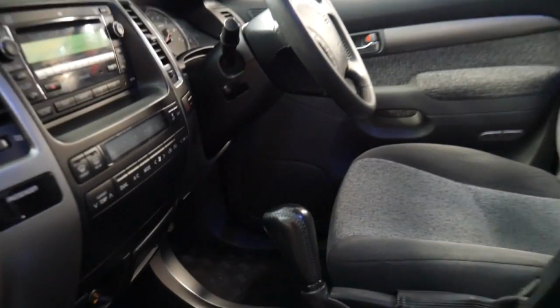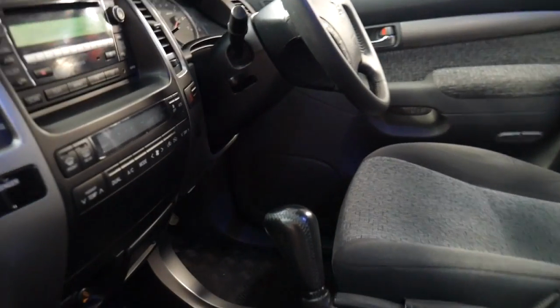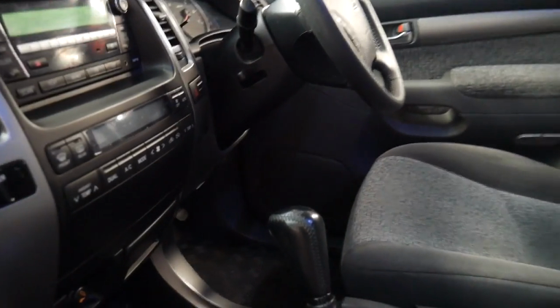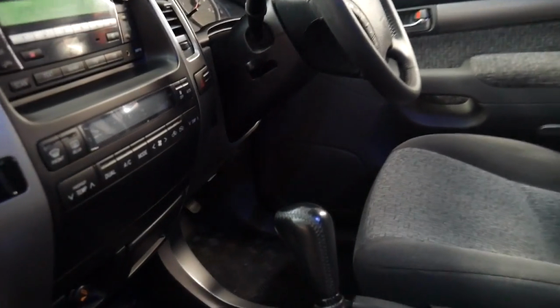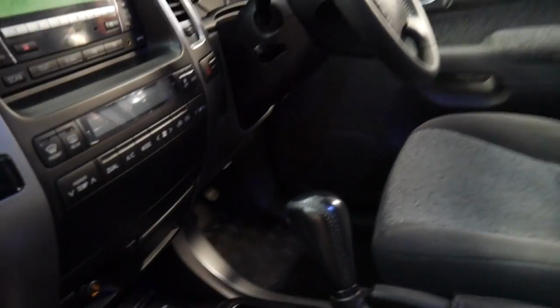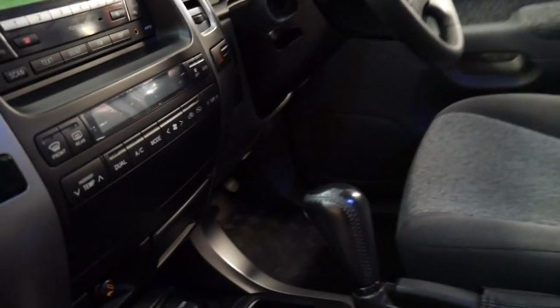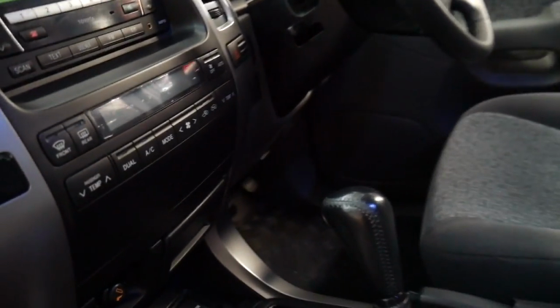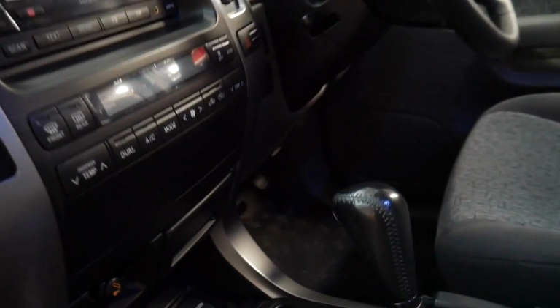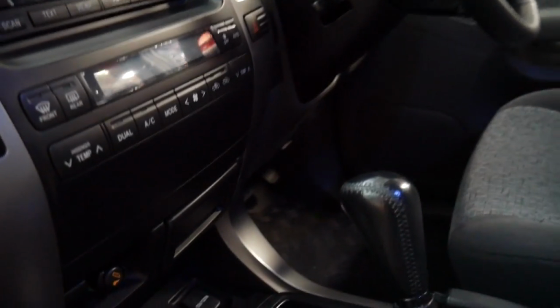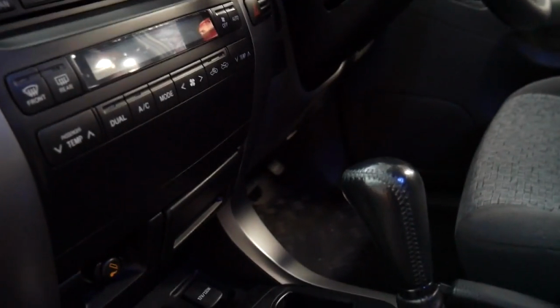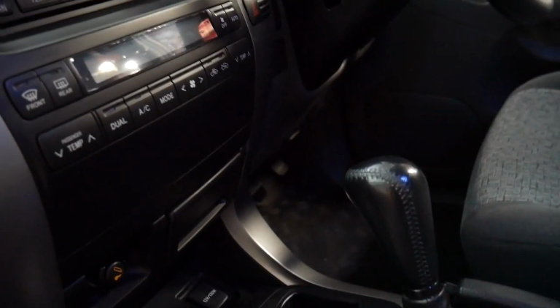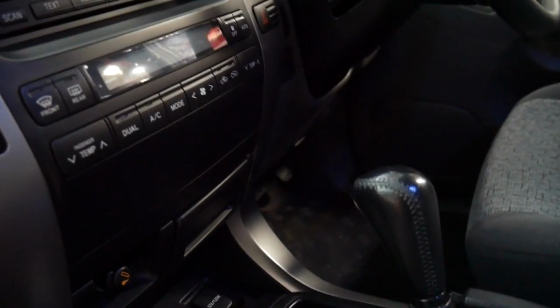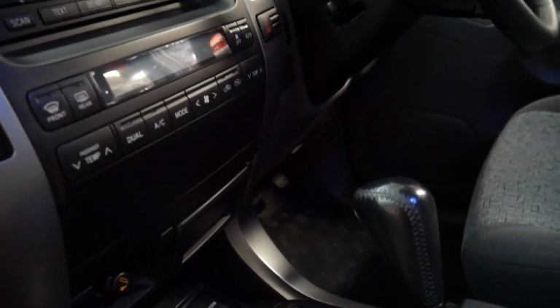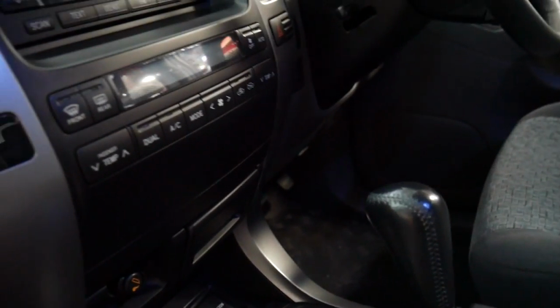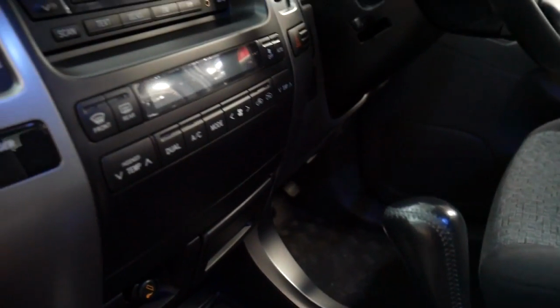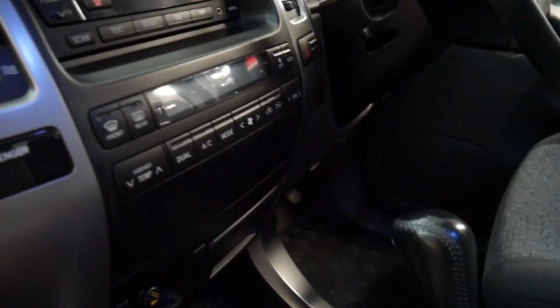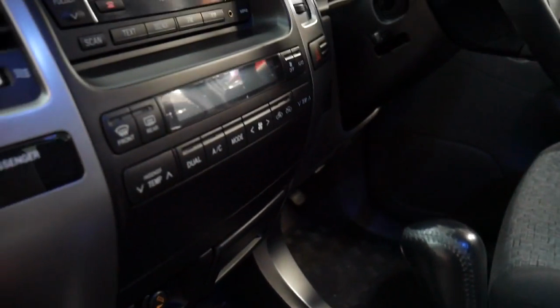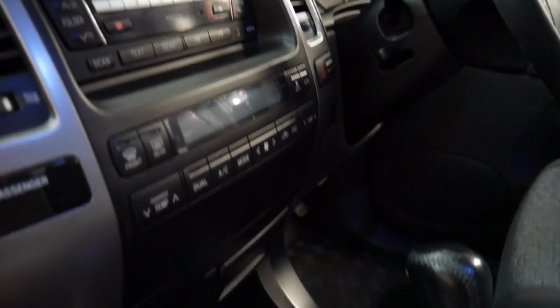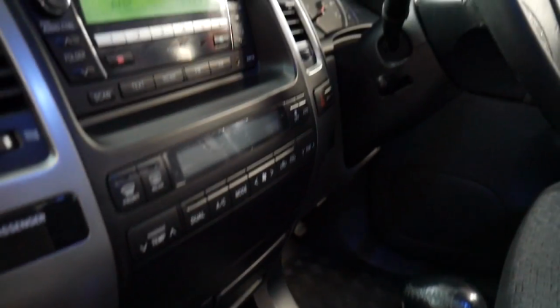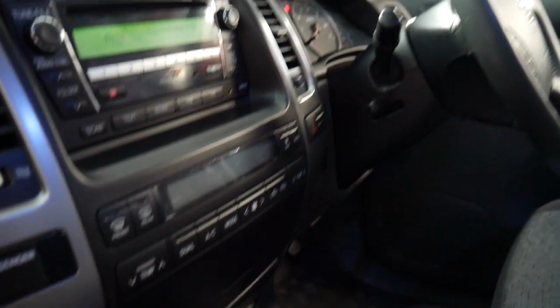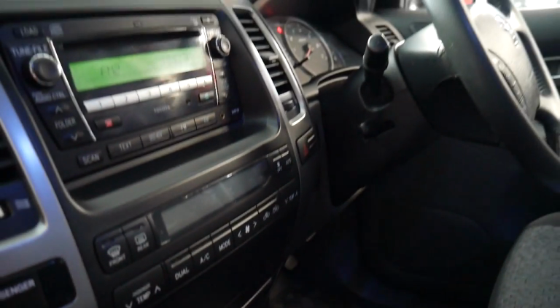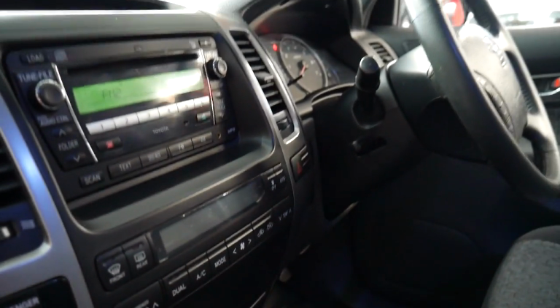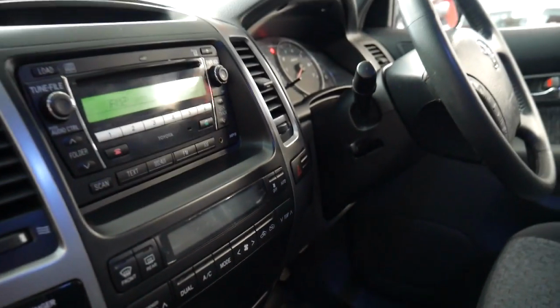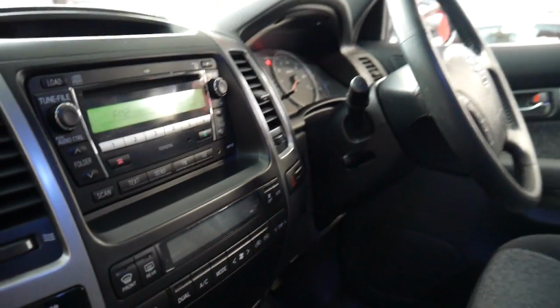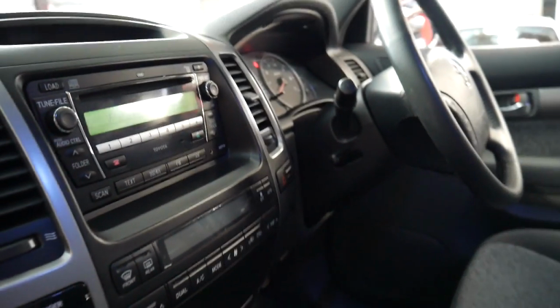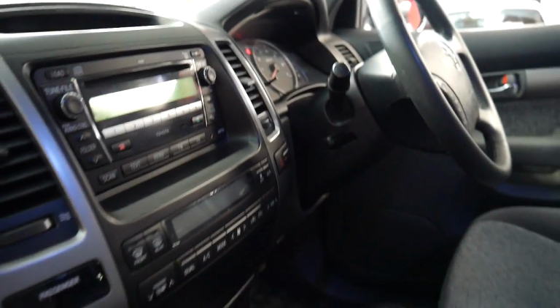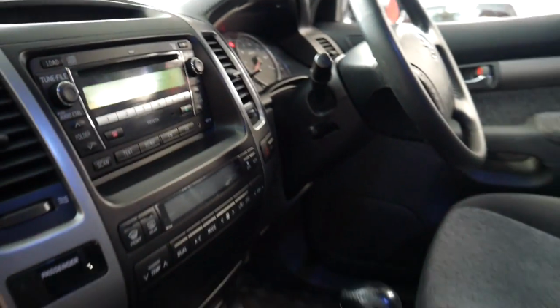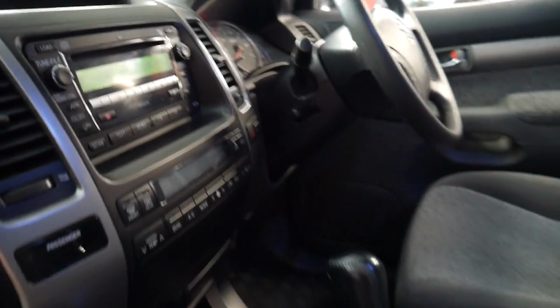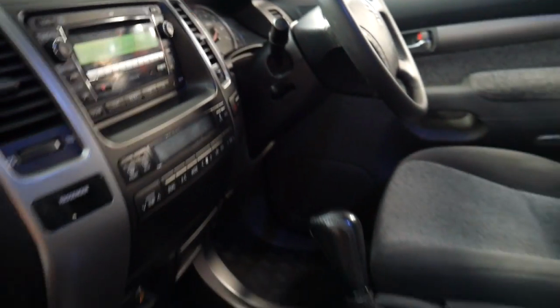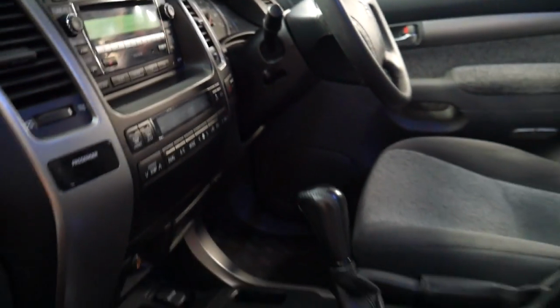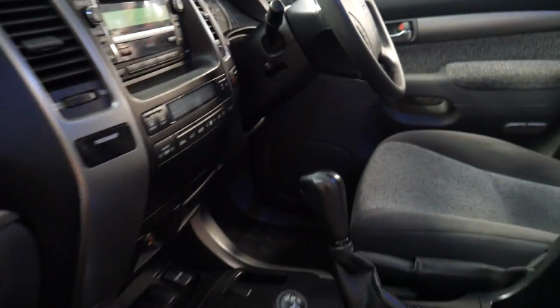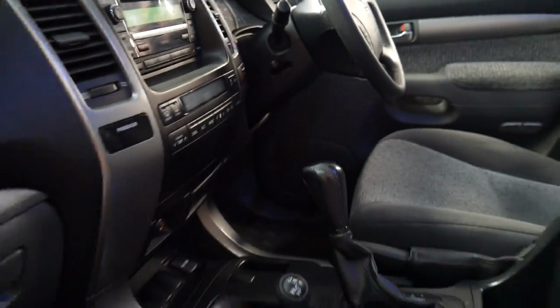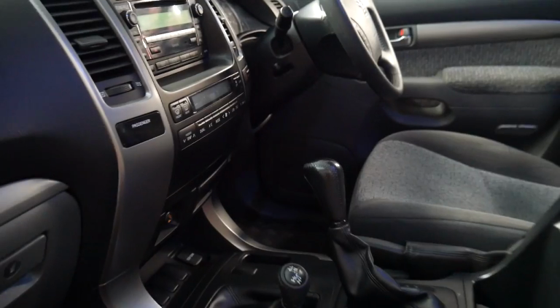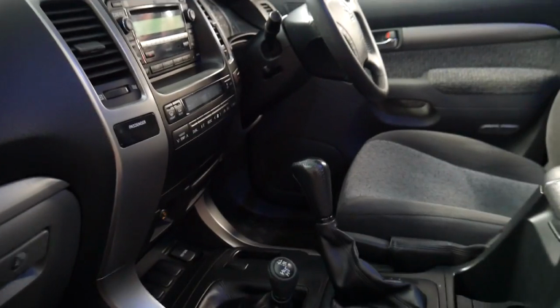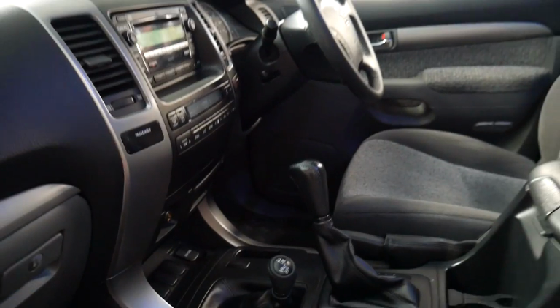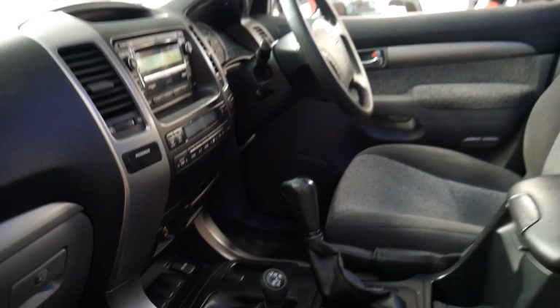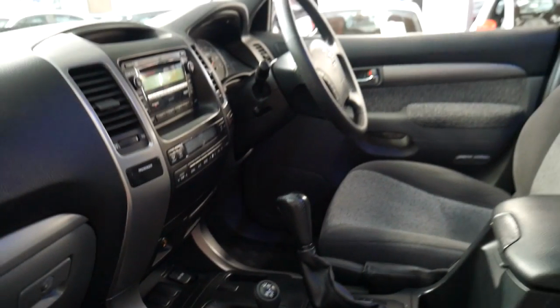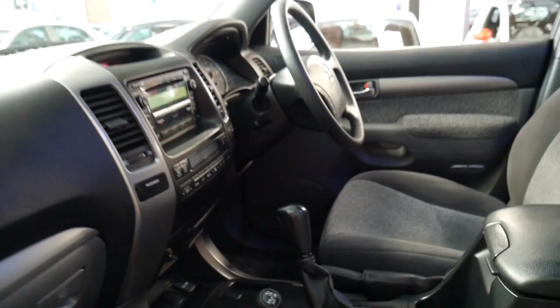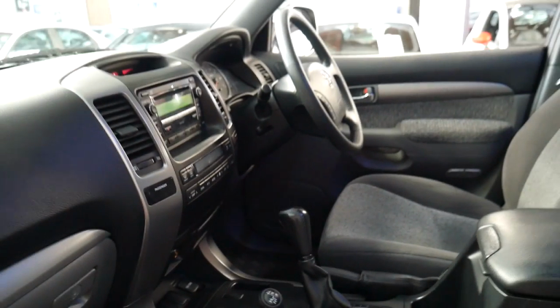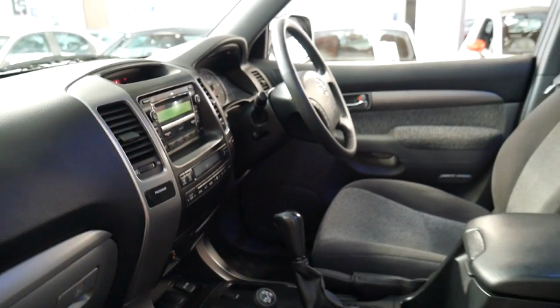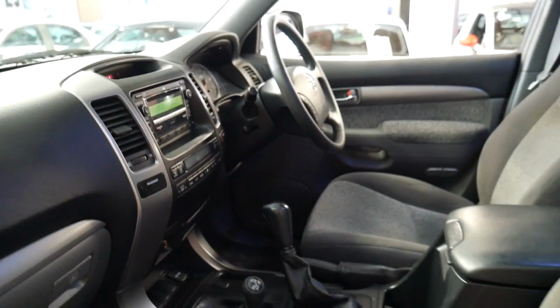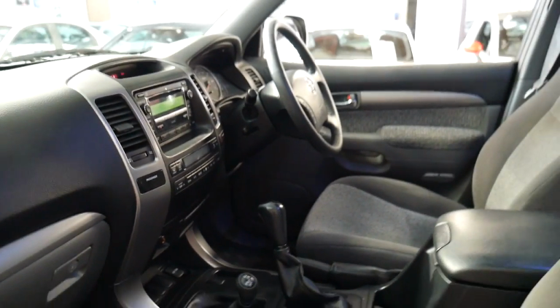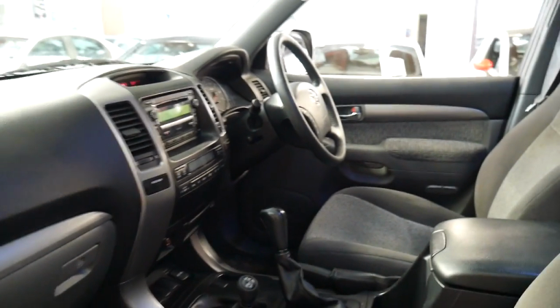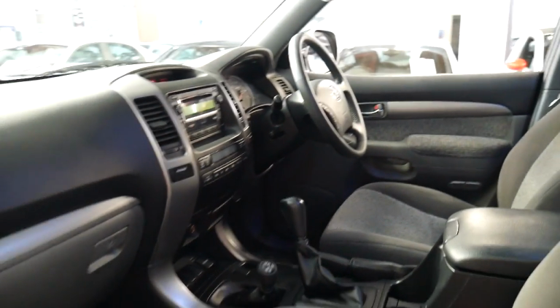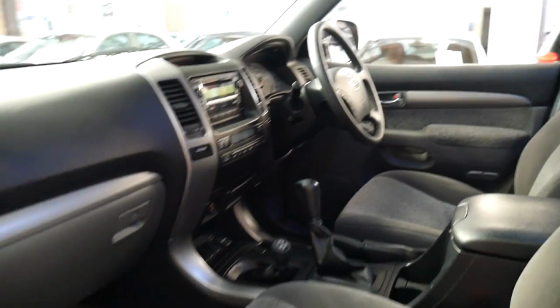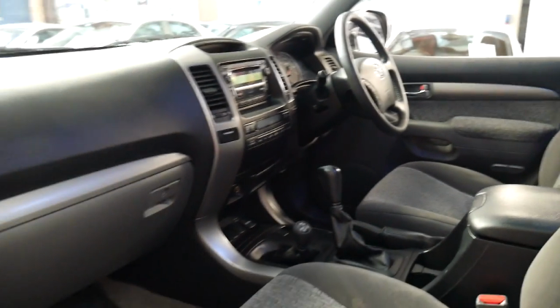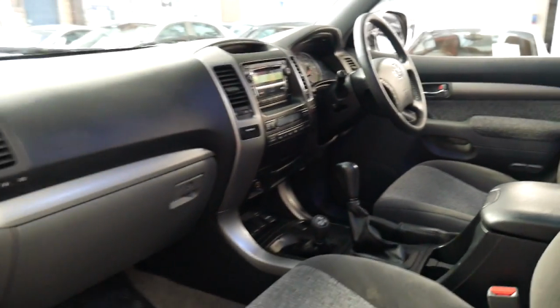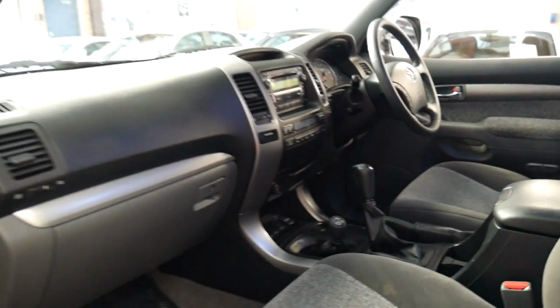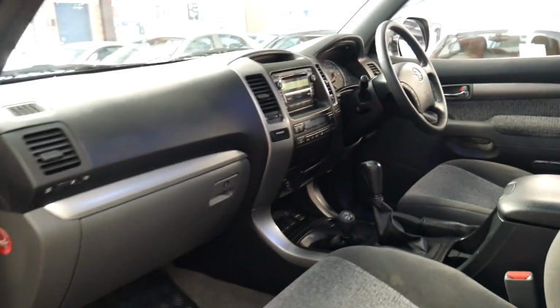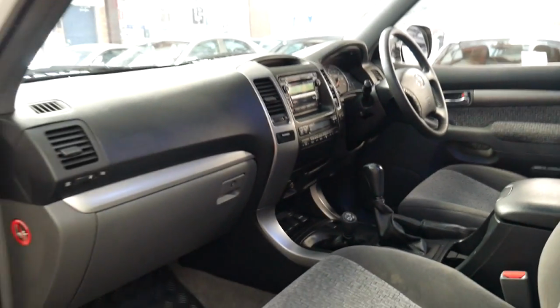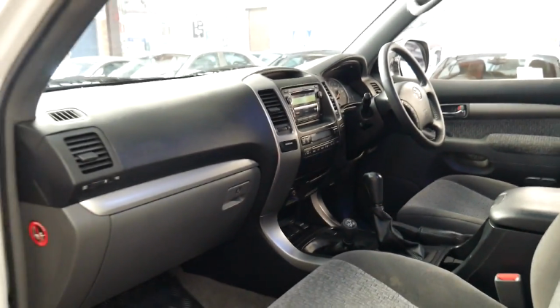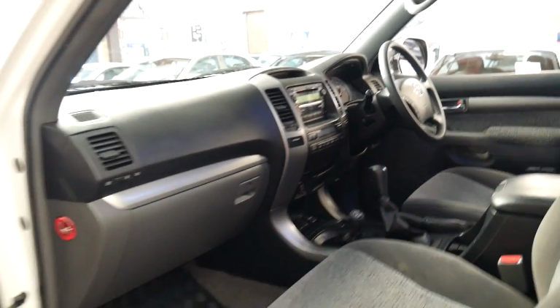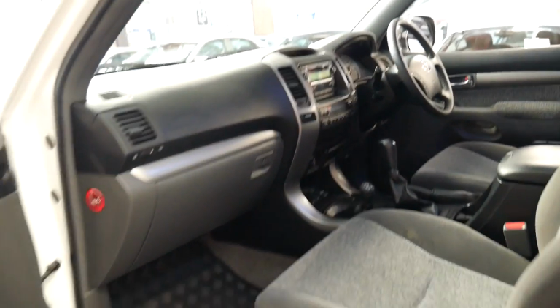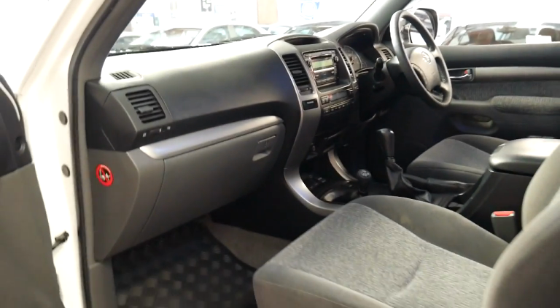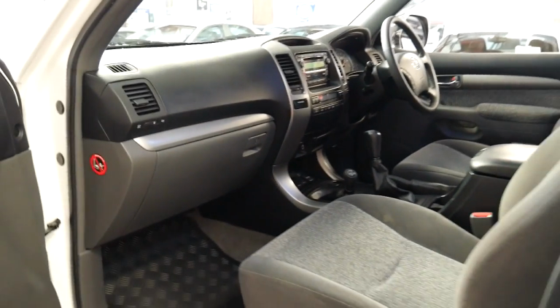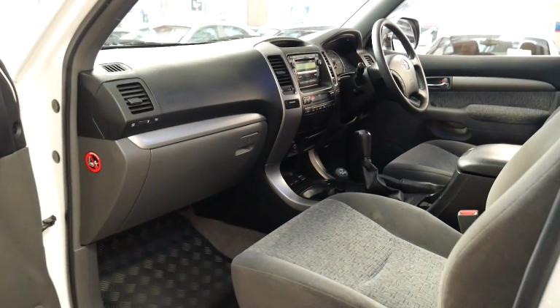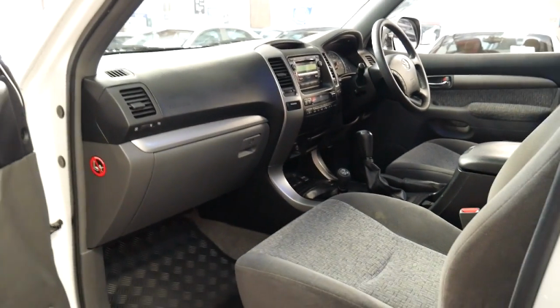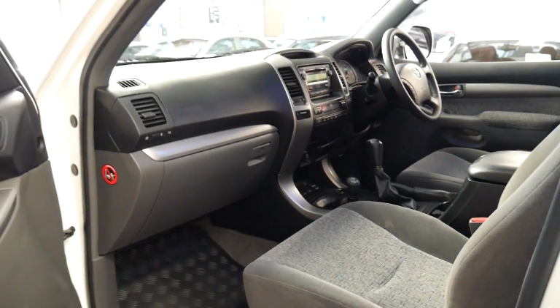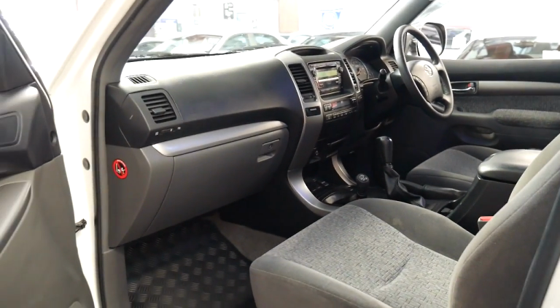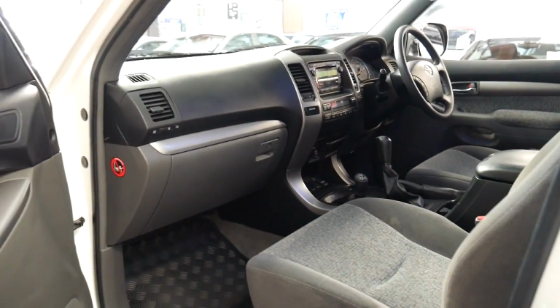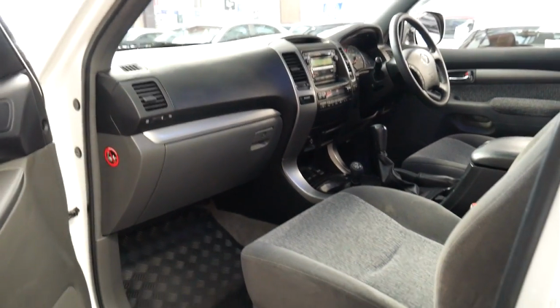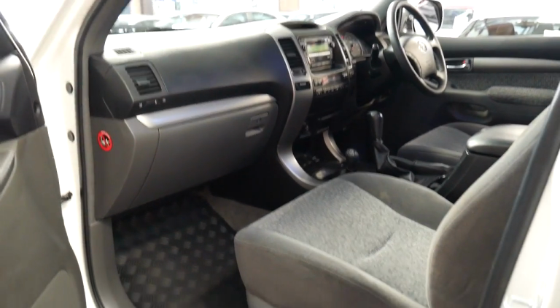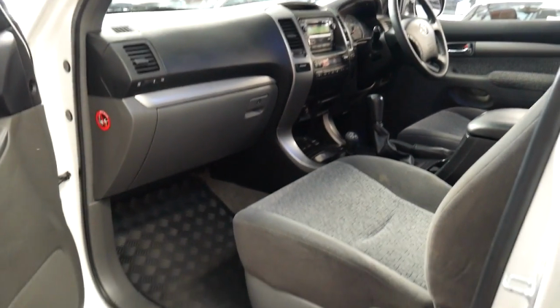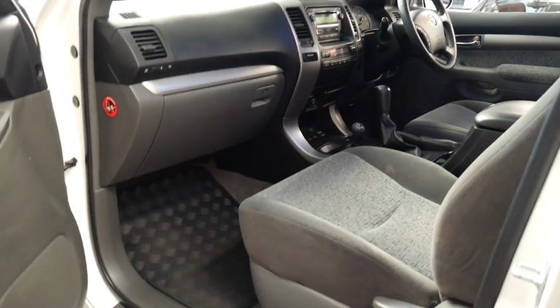It's got Bluetooth, the five-speed automatic transmission, the four-litre V6 engine, which is very reliable.